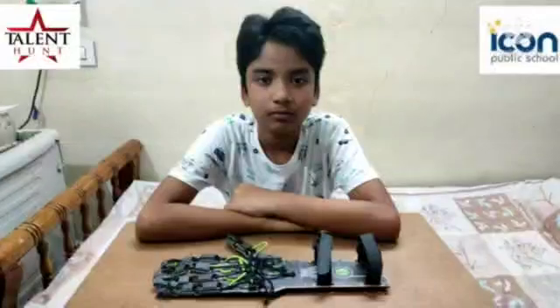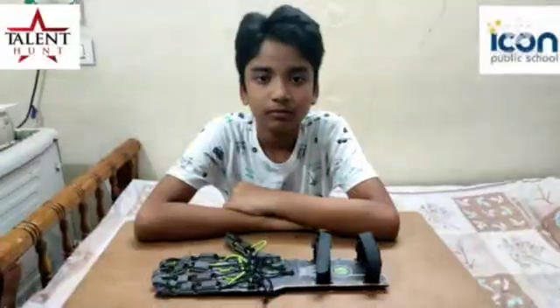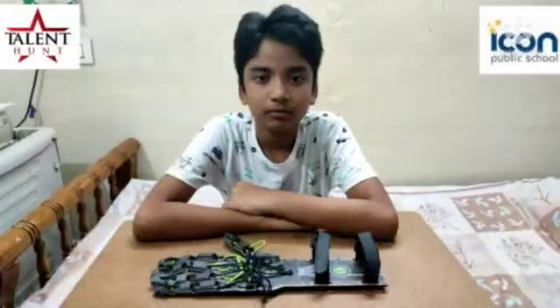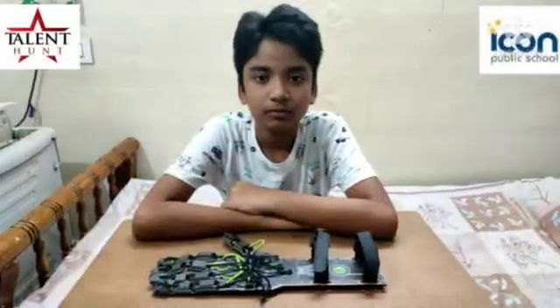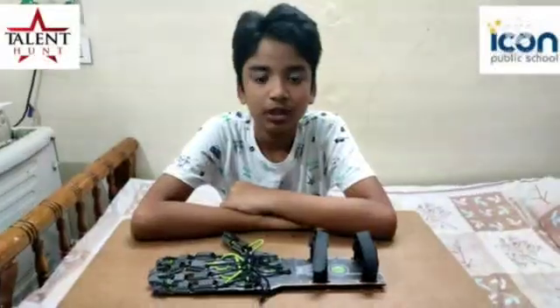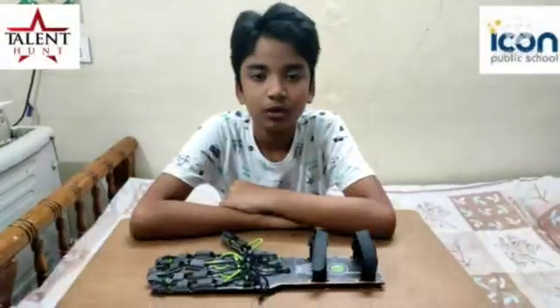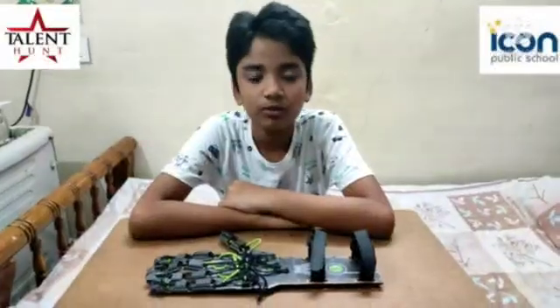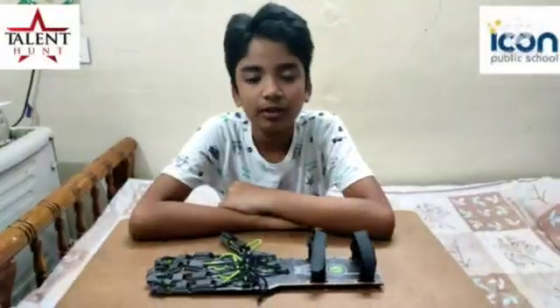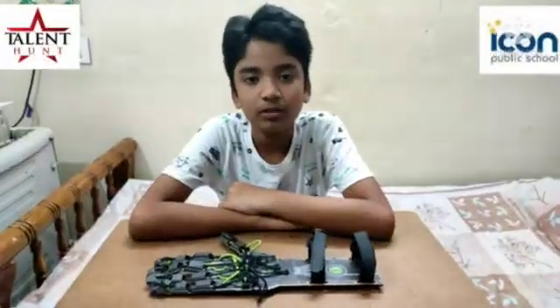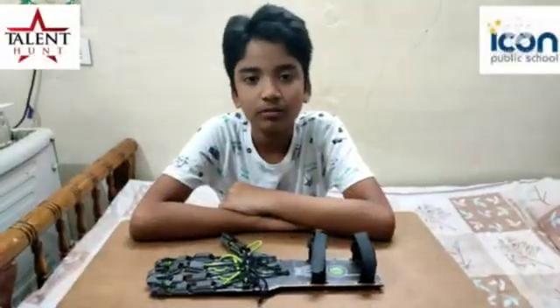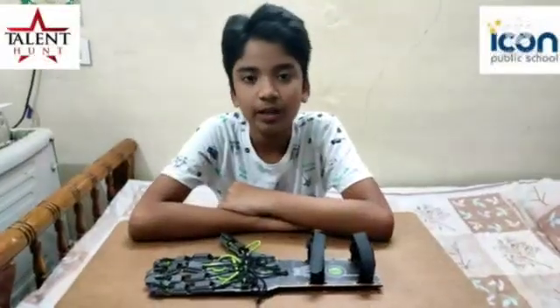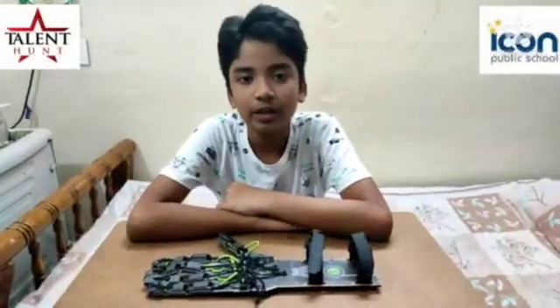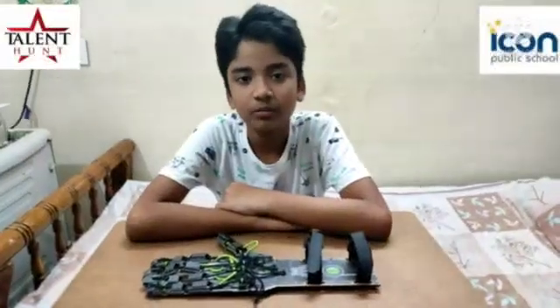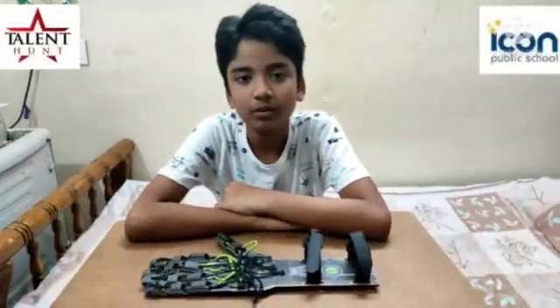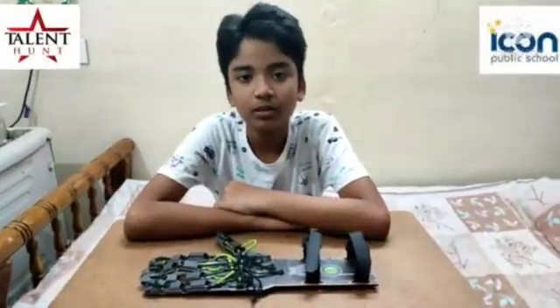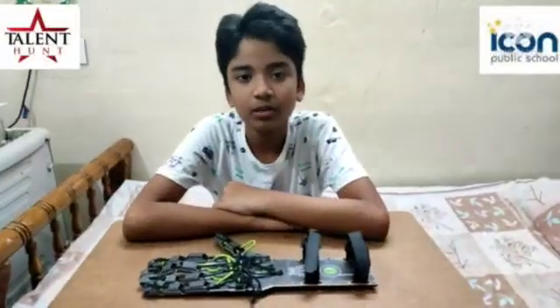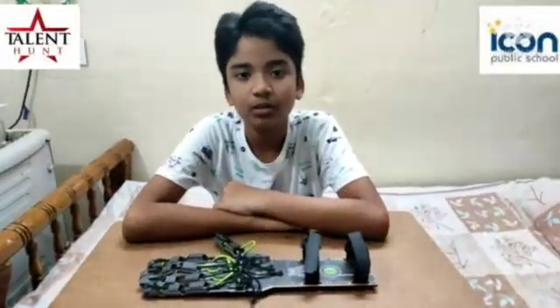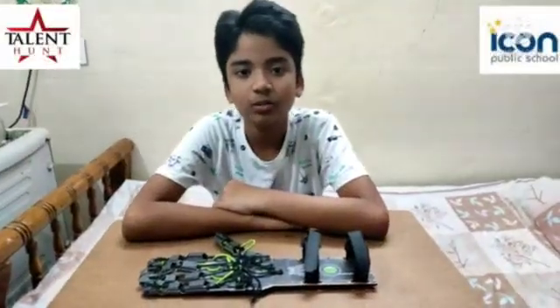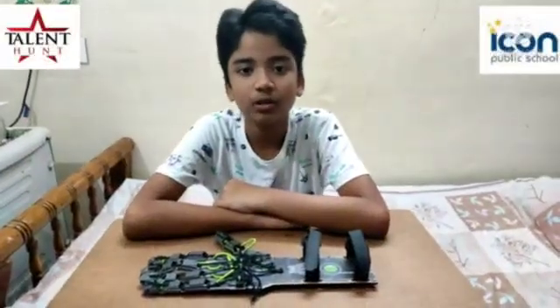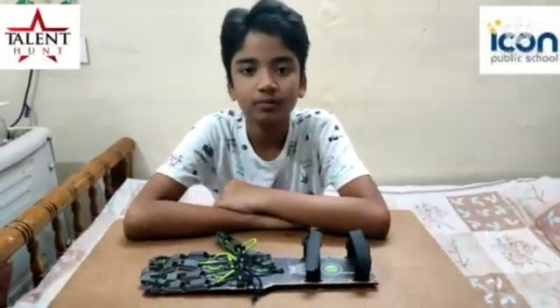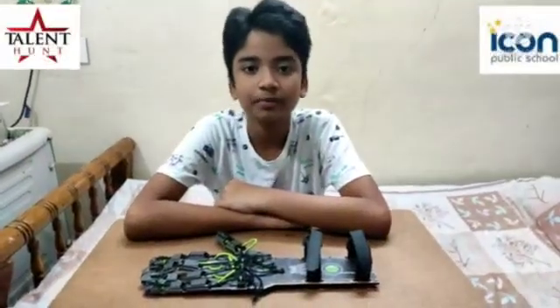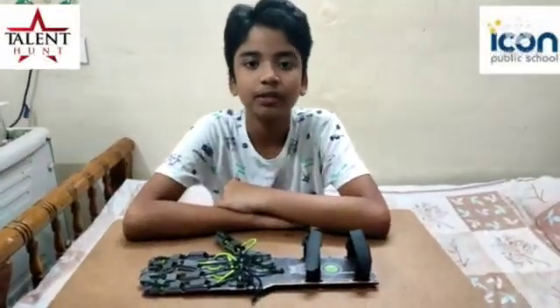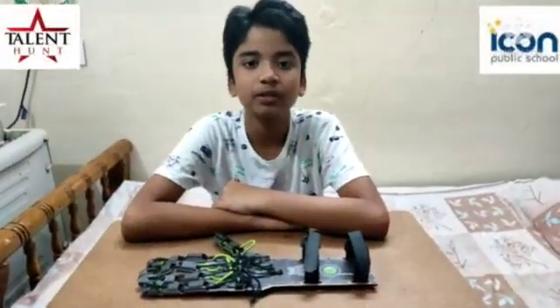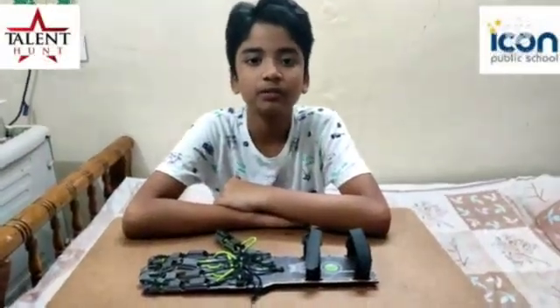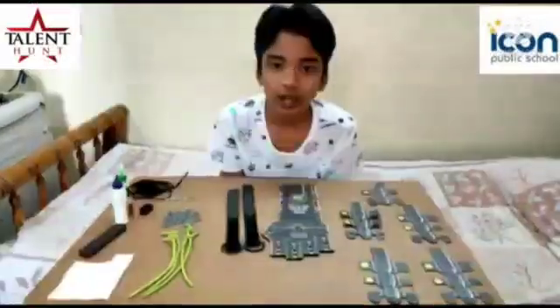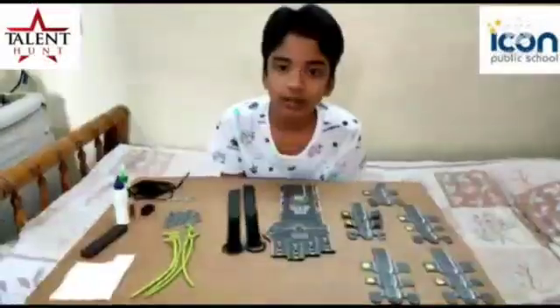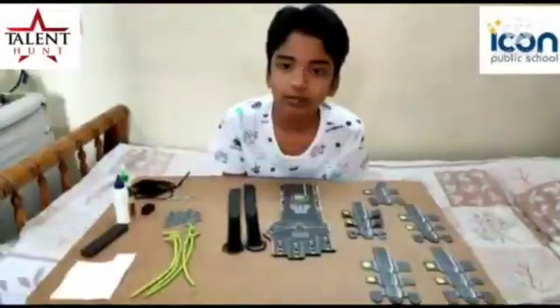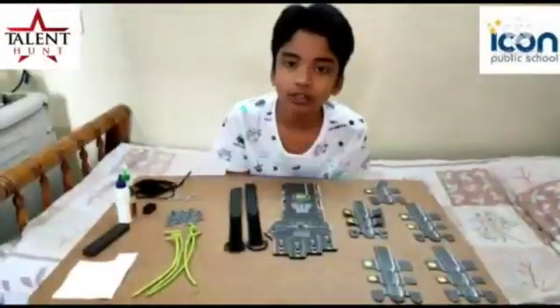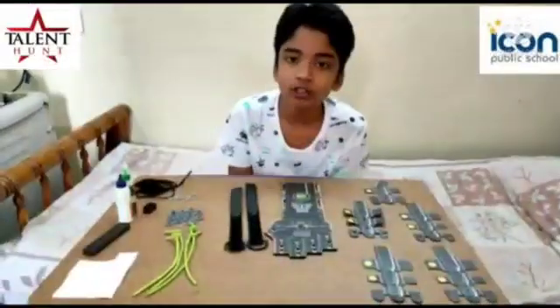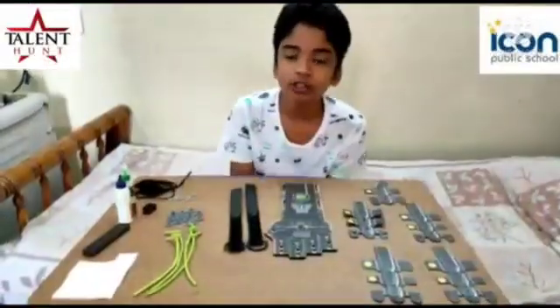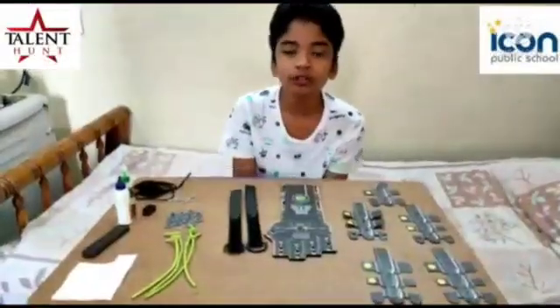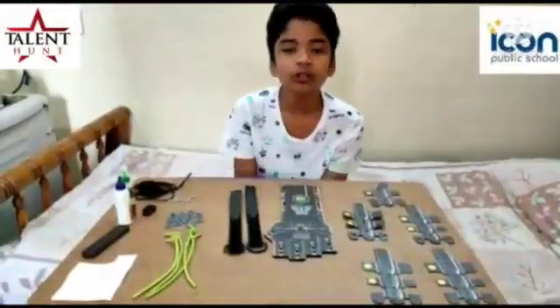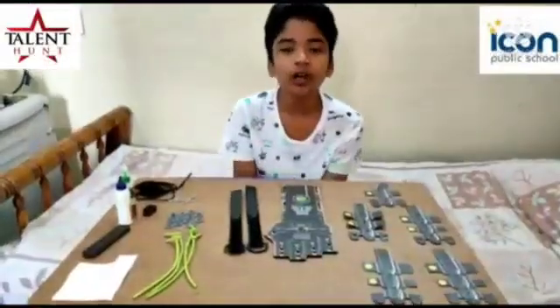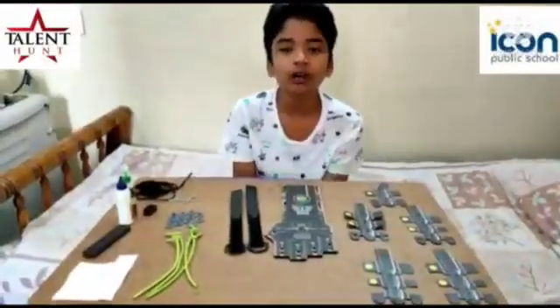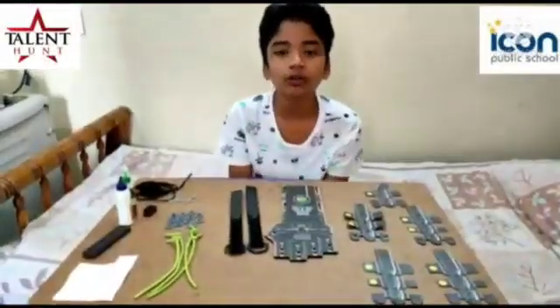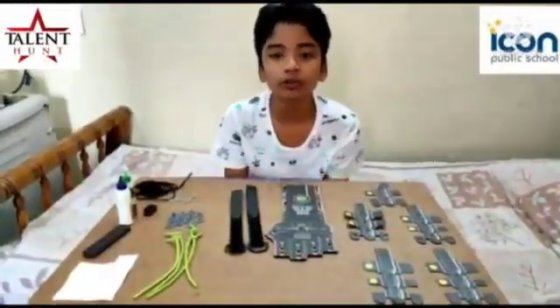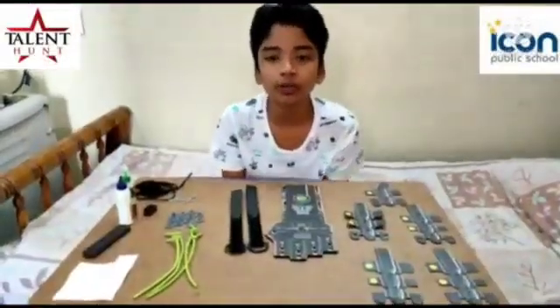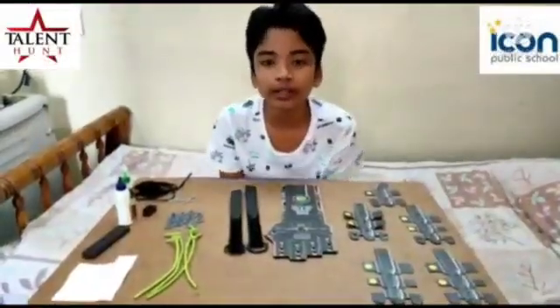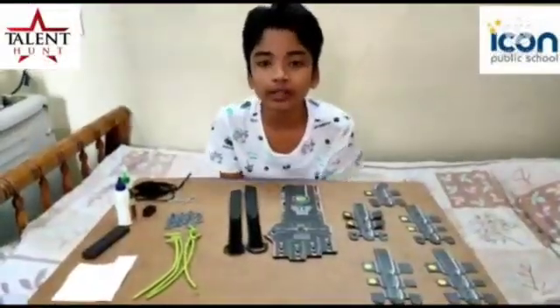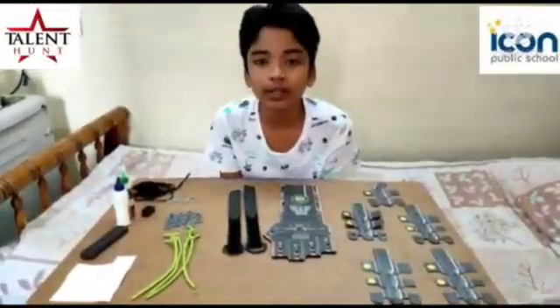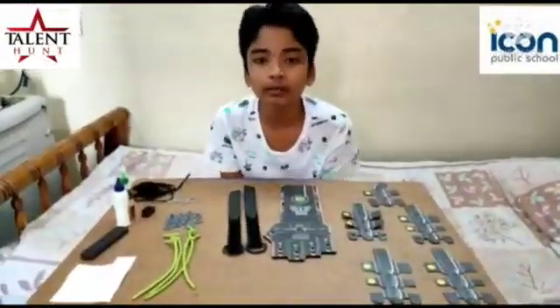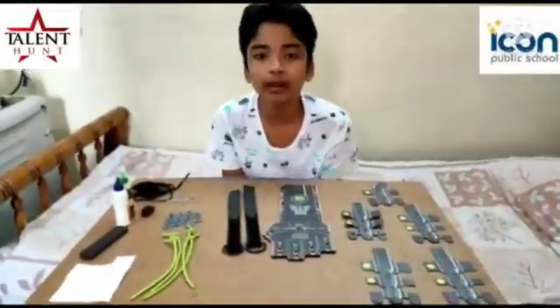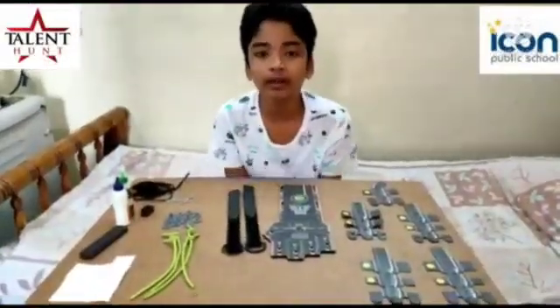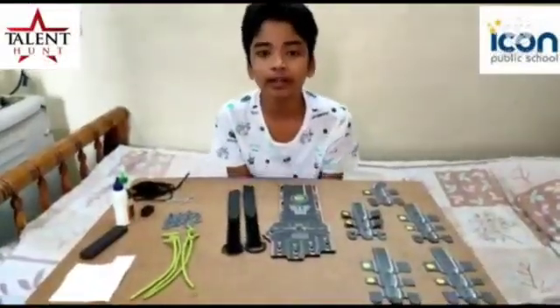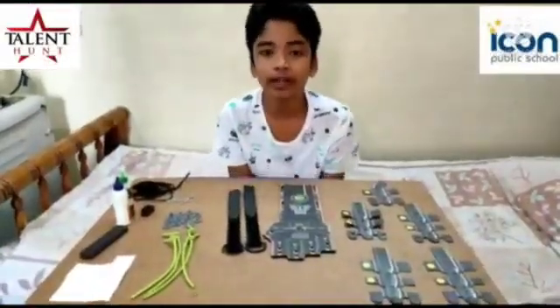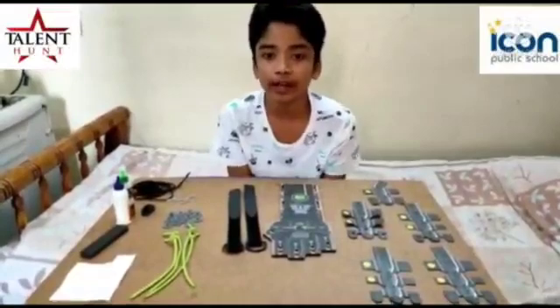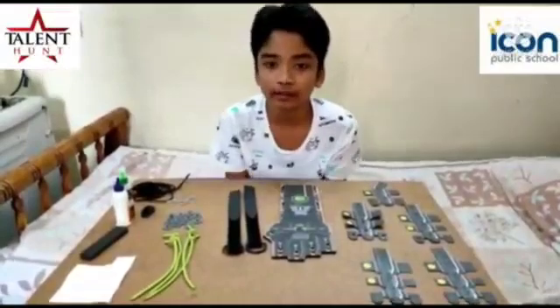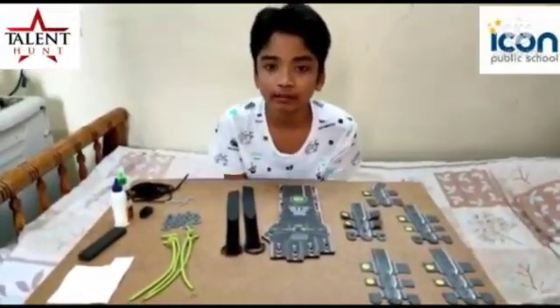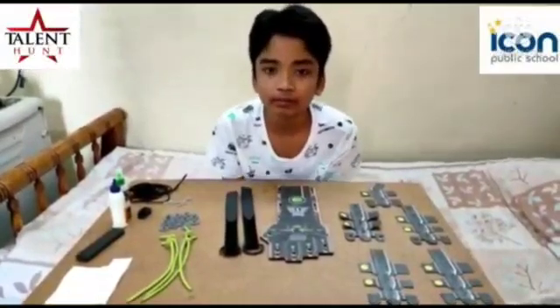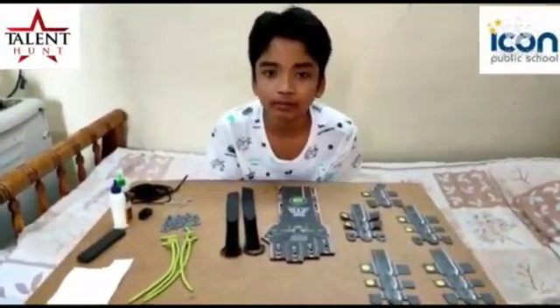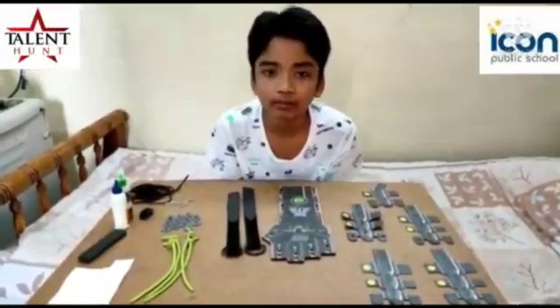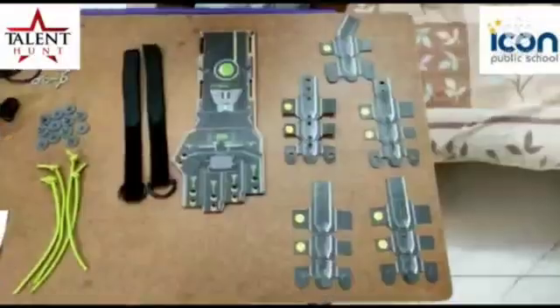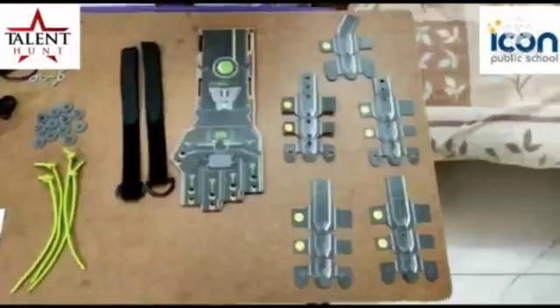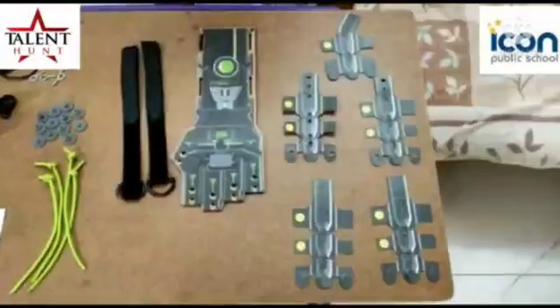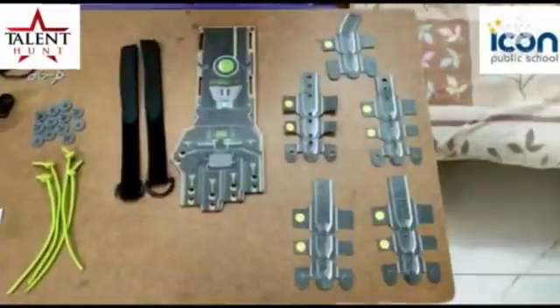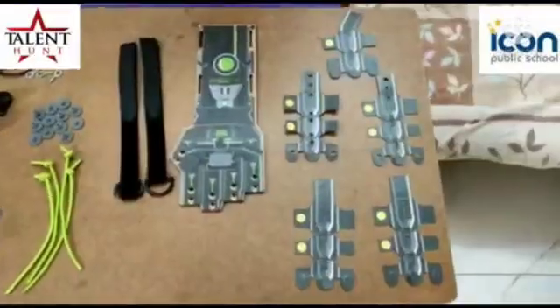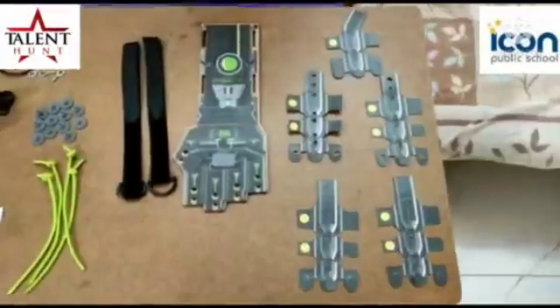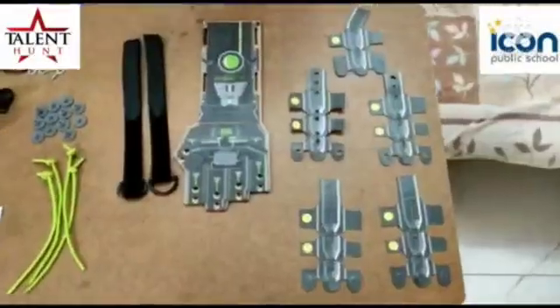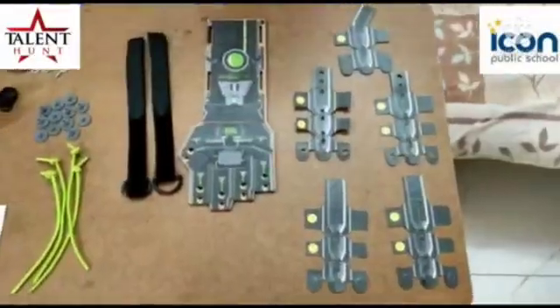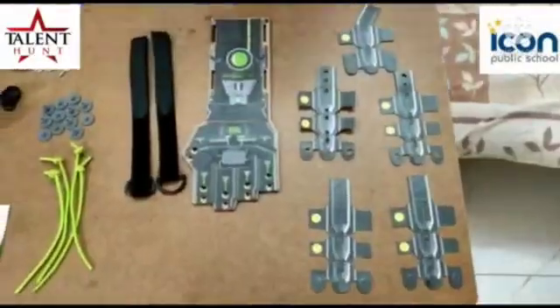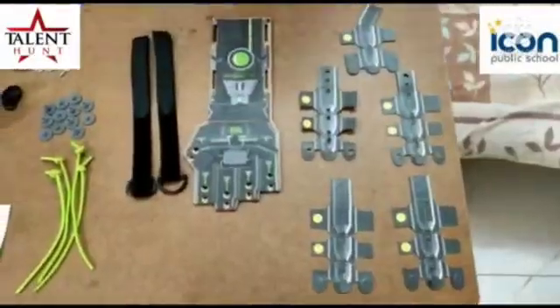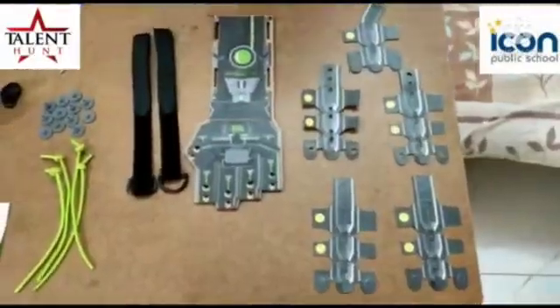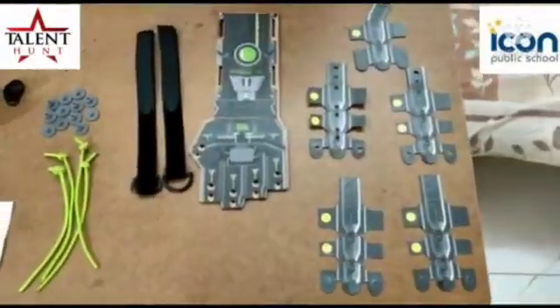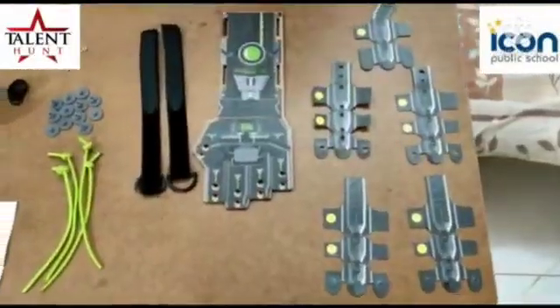Hello friends, my name is Yi Sawasani. I will show you how to make a bionic hand. These are the parts required.